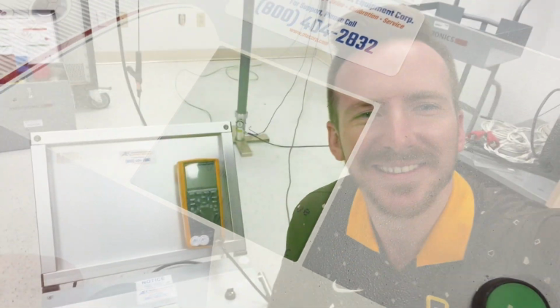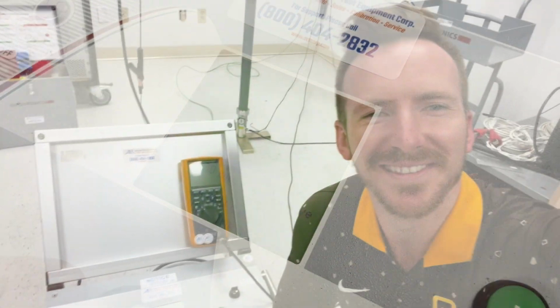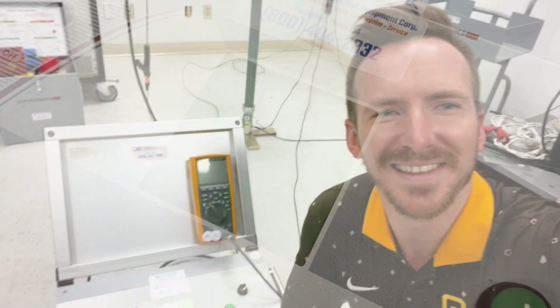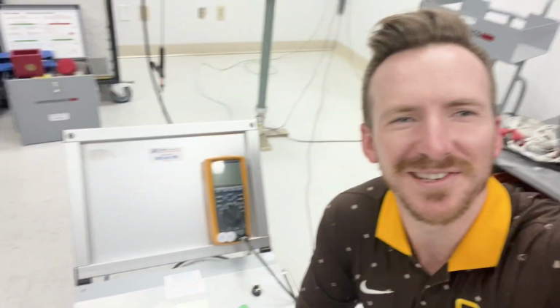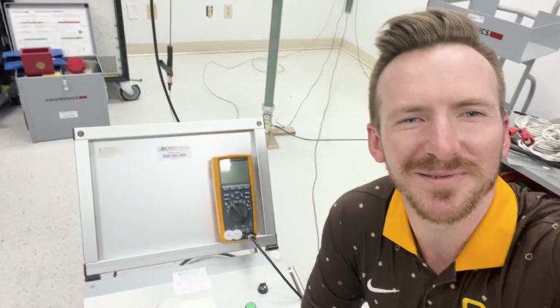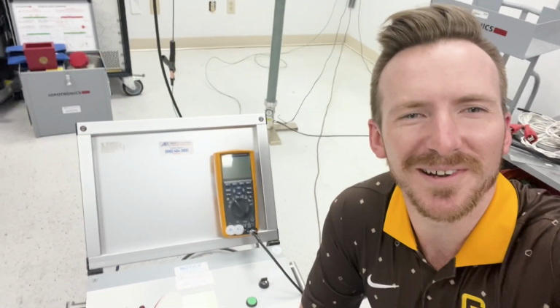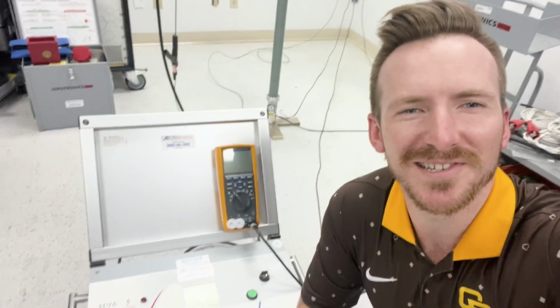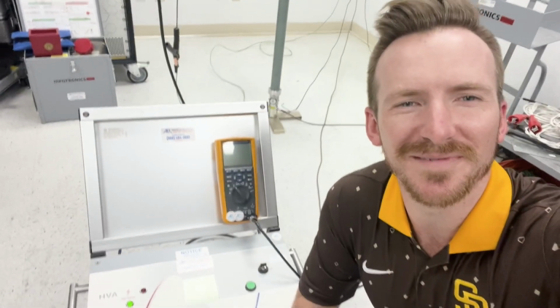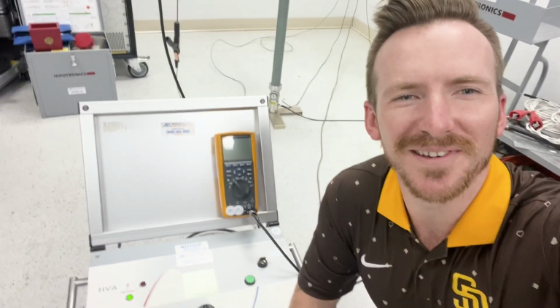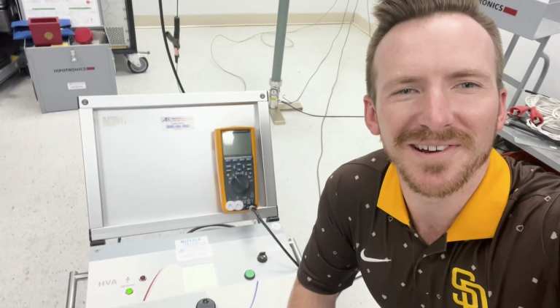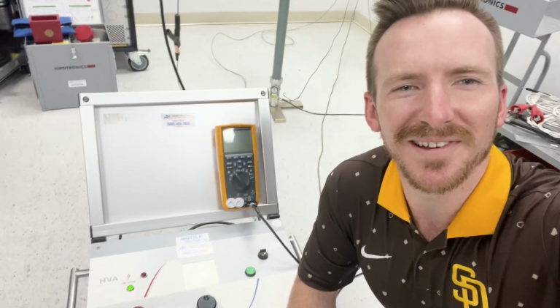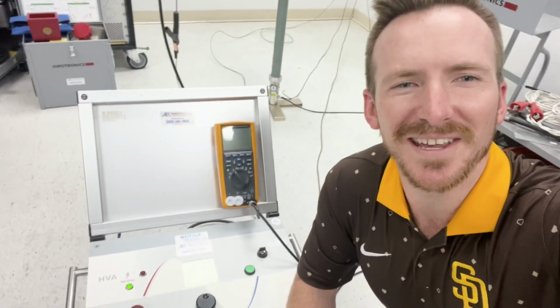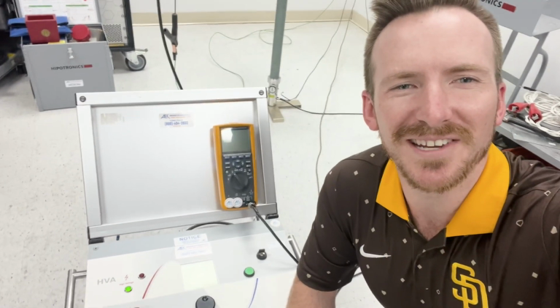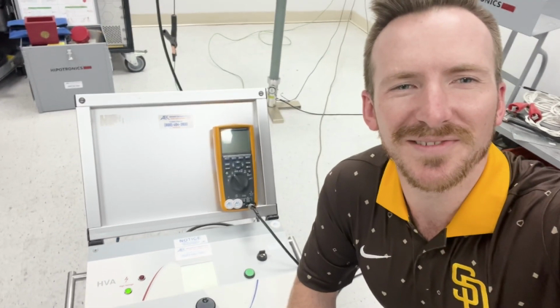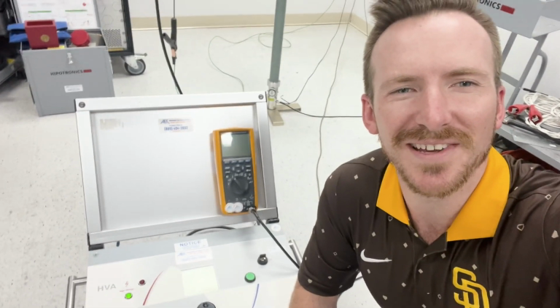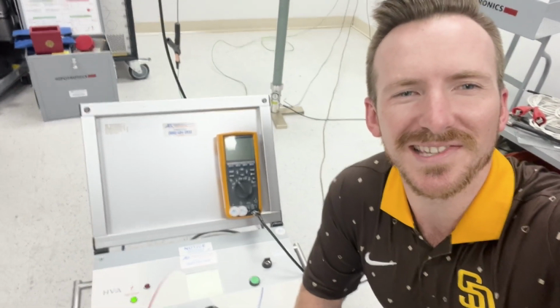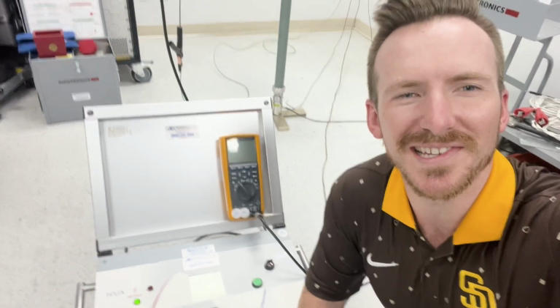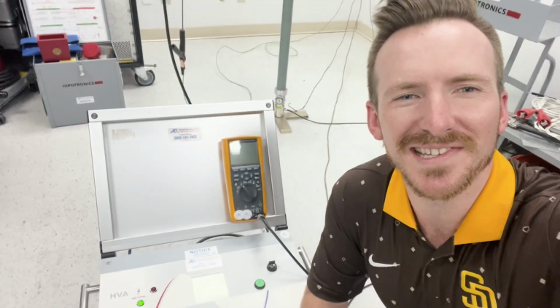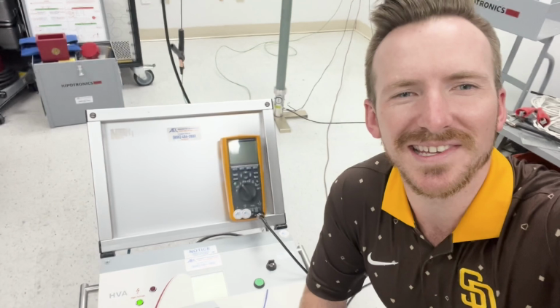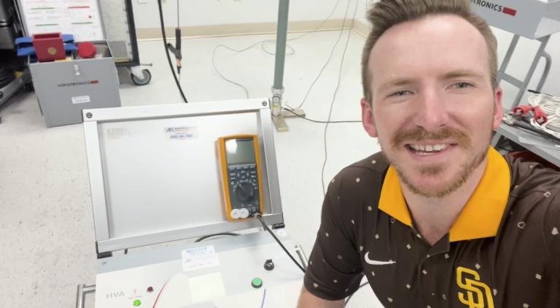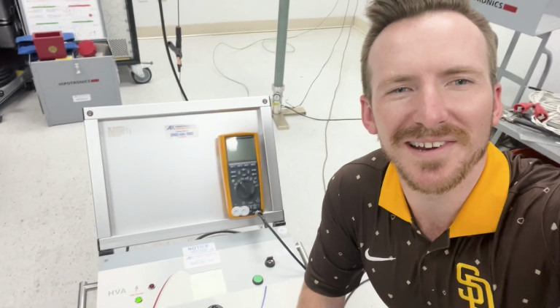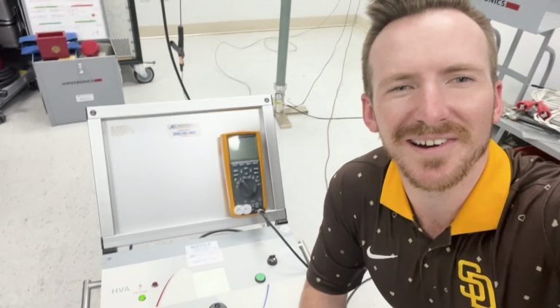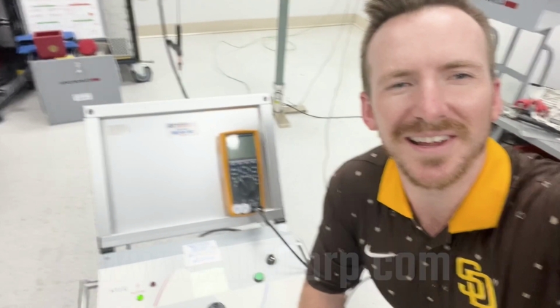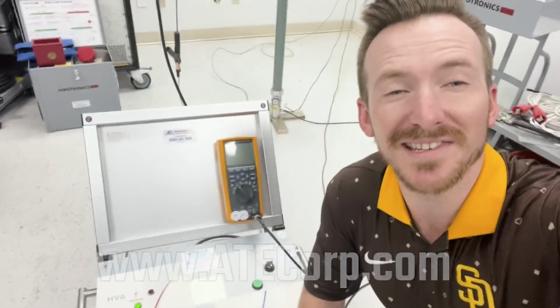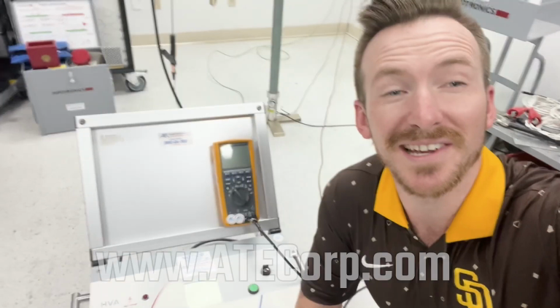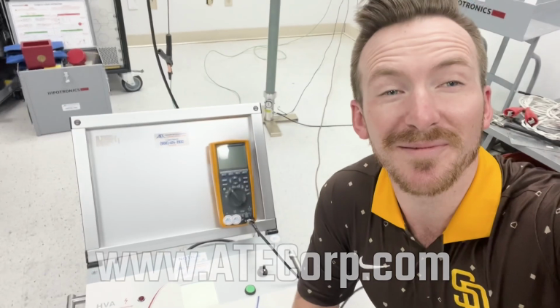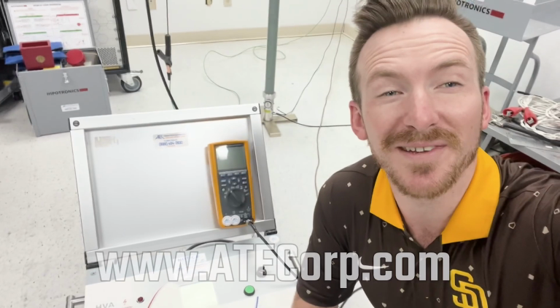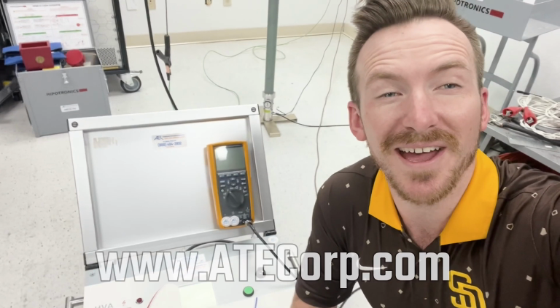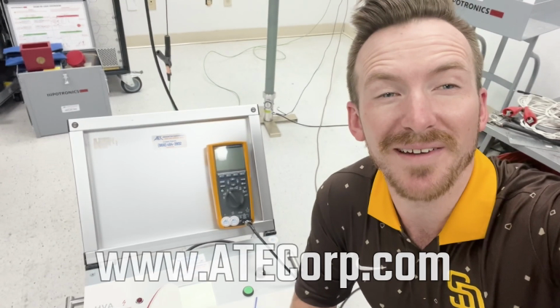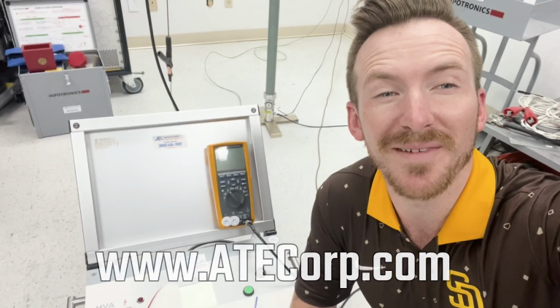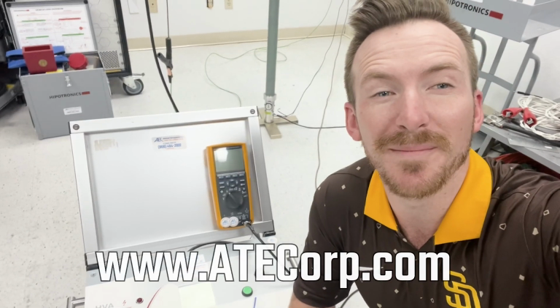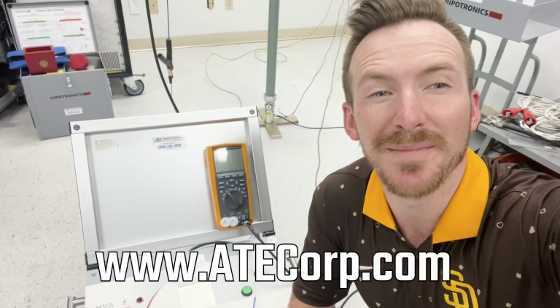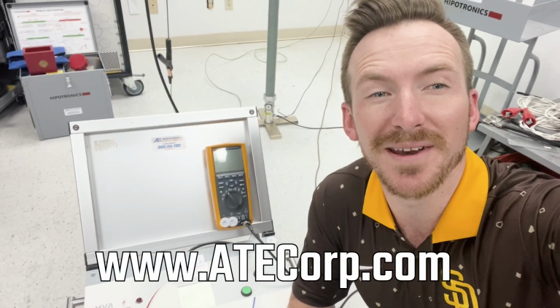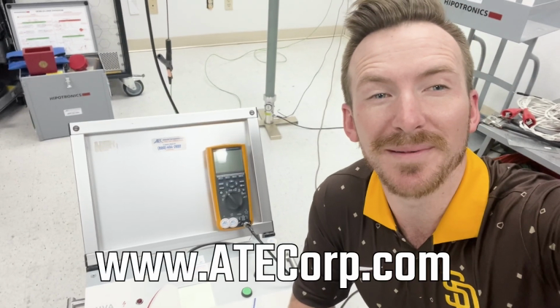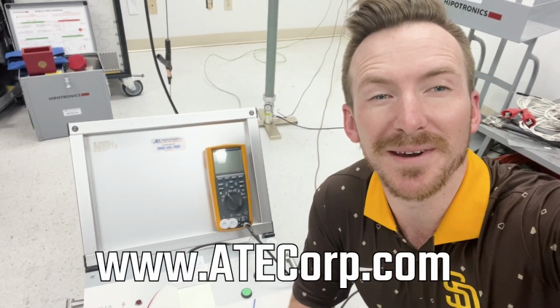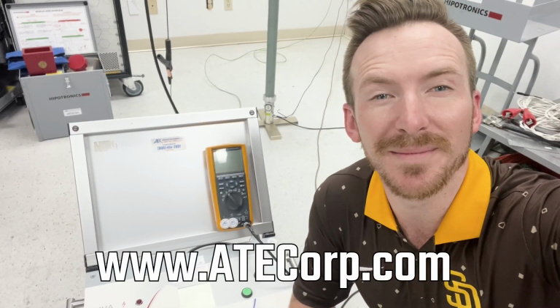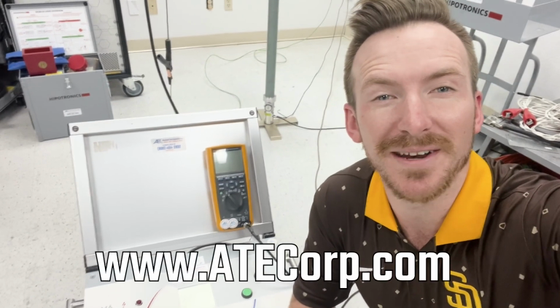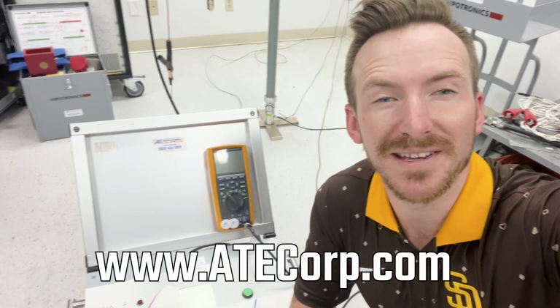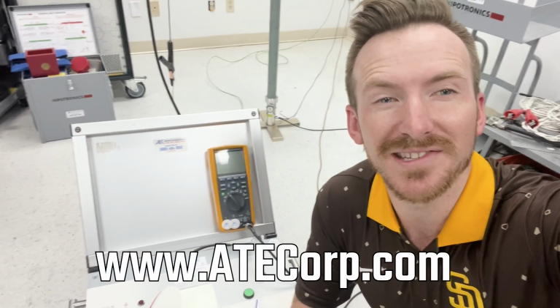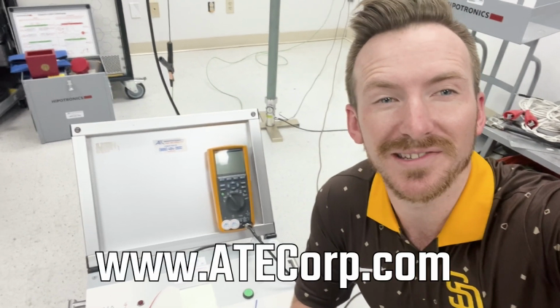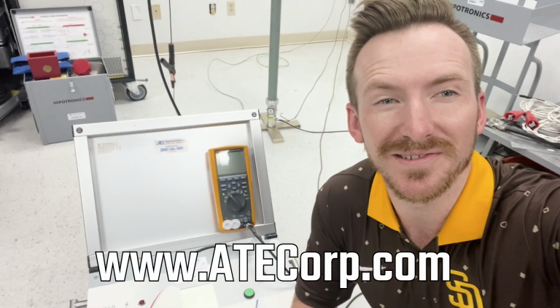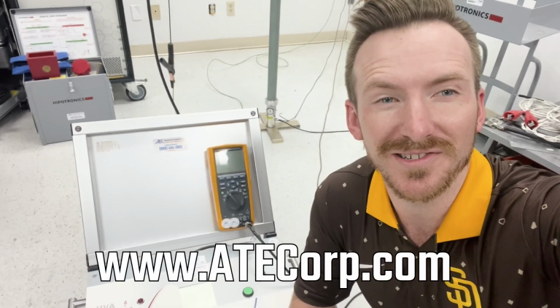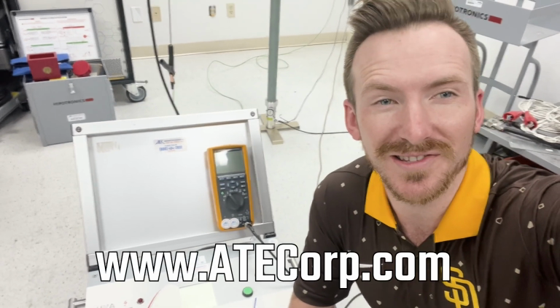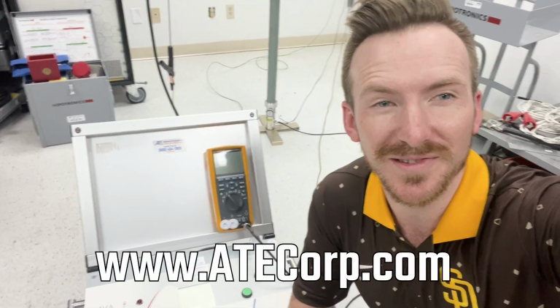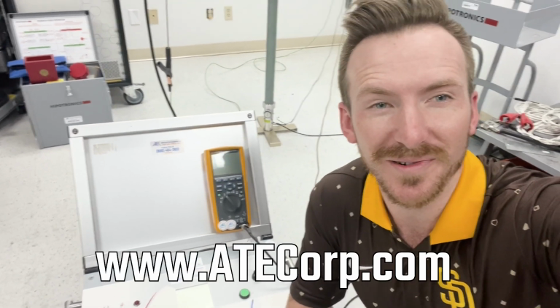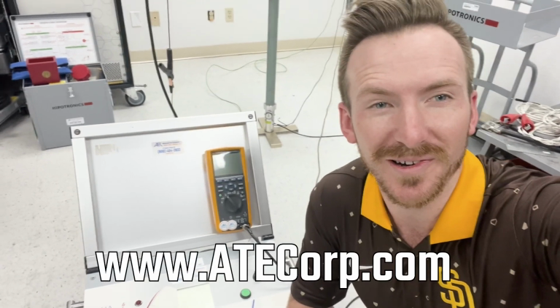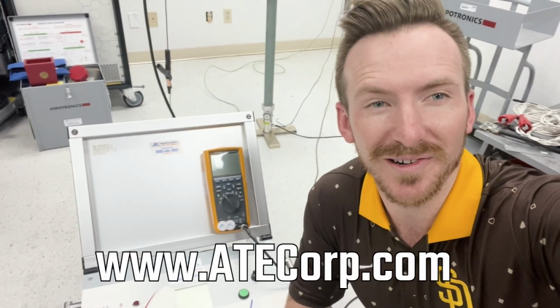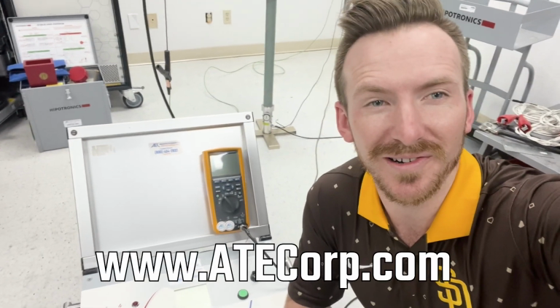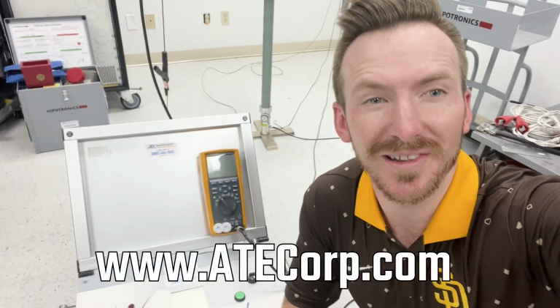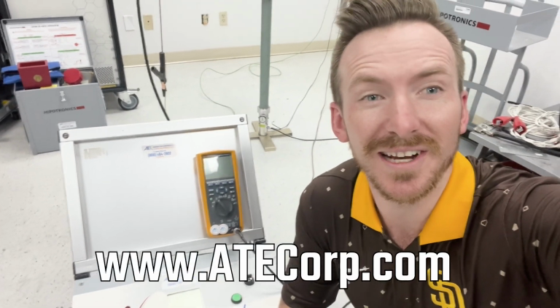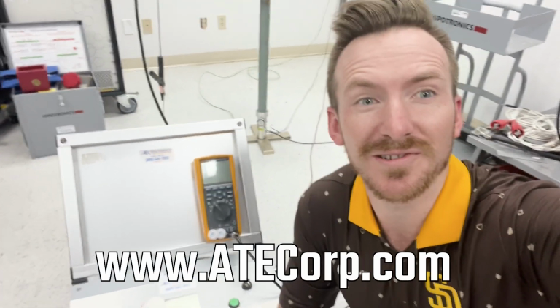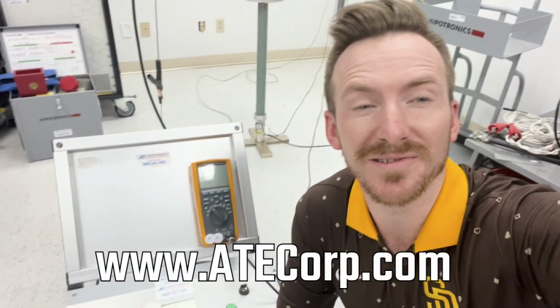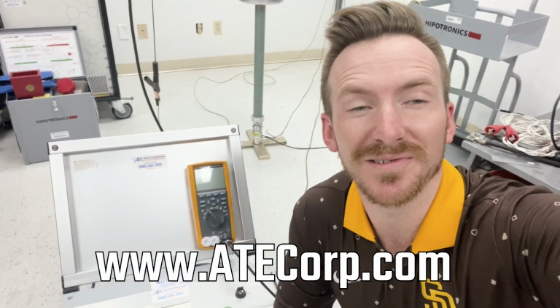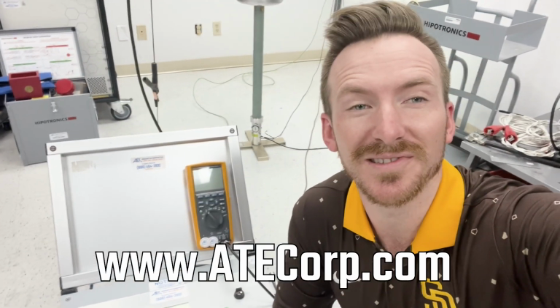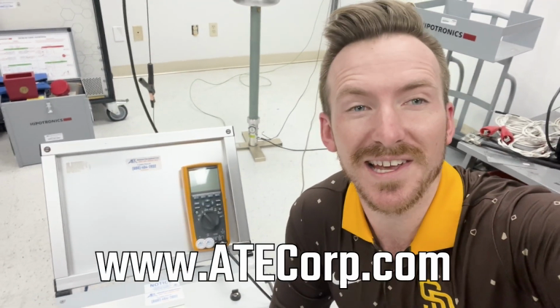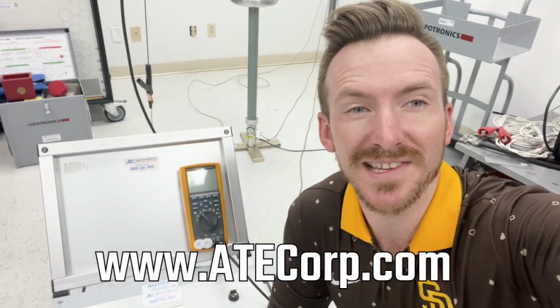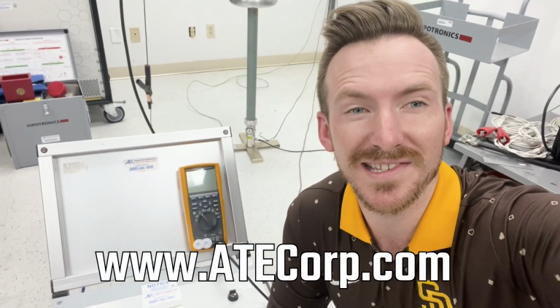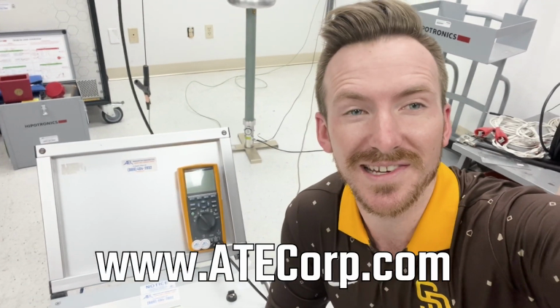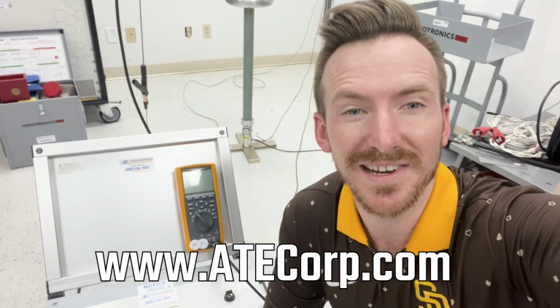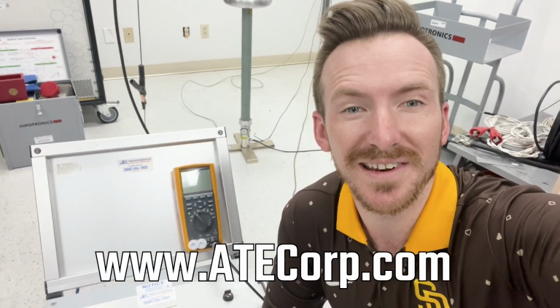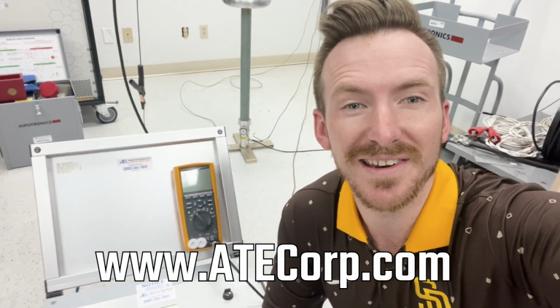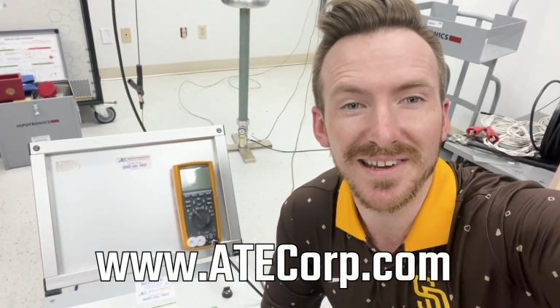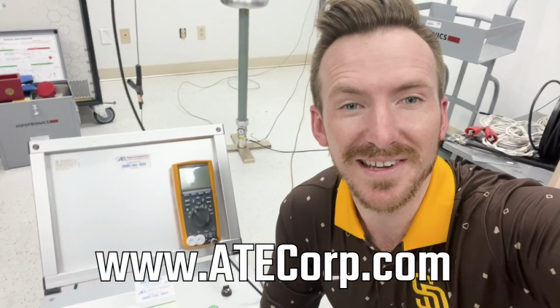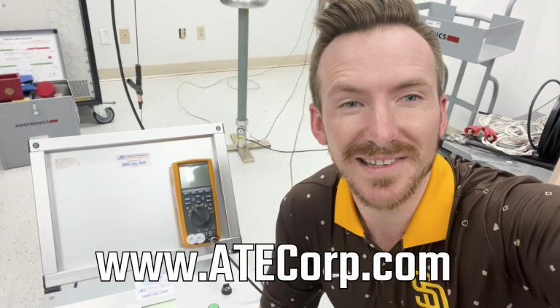Thanks for watching the video on the HVA60 here at ATEC. We have many solutions for all your electrical testing needs.